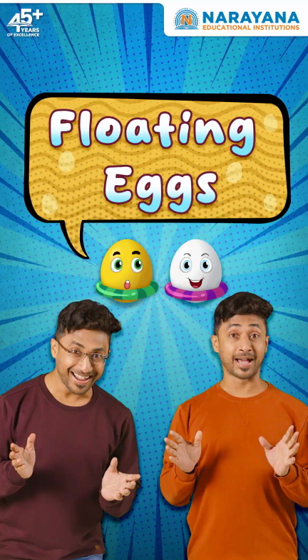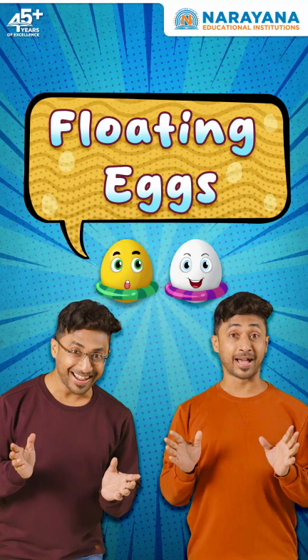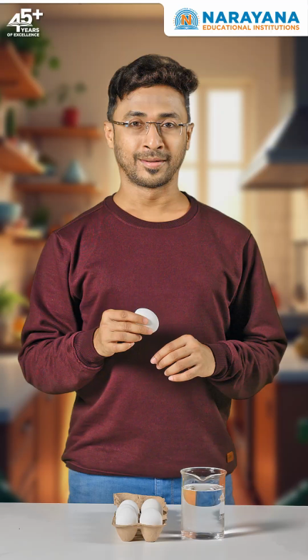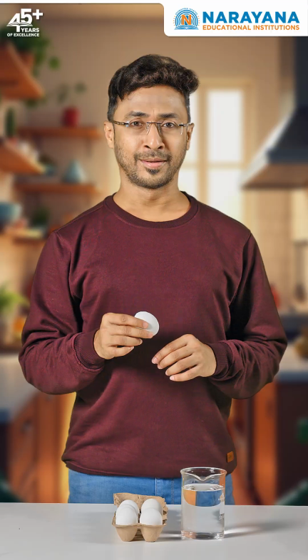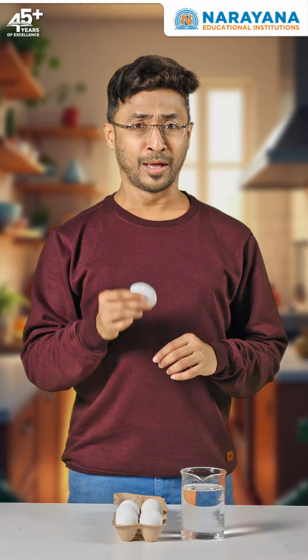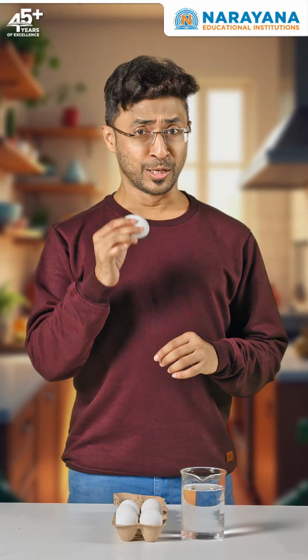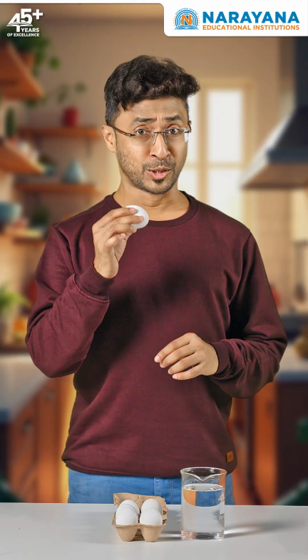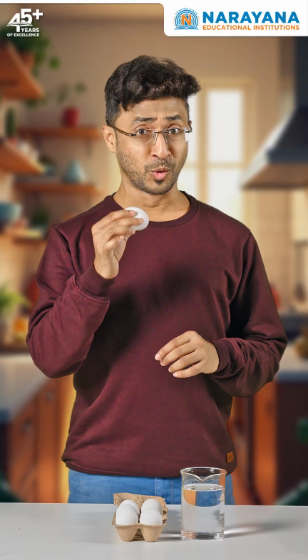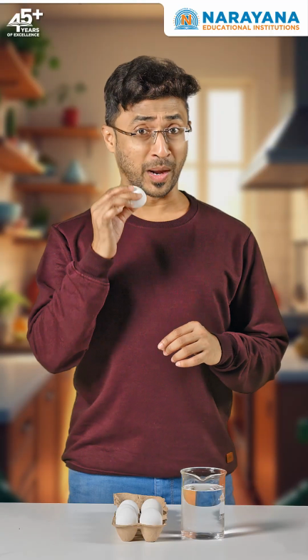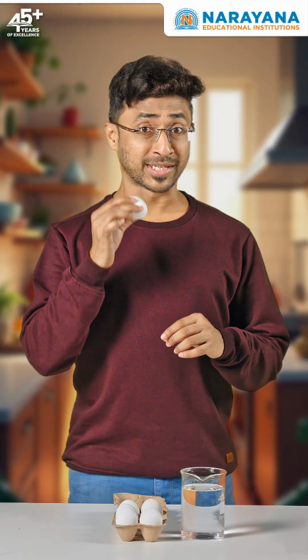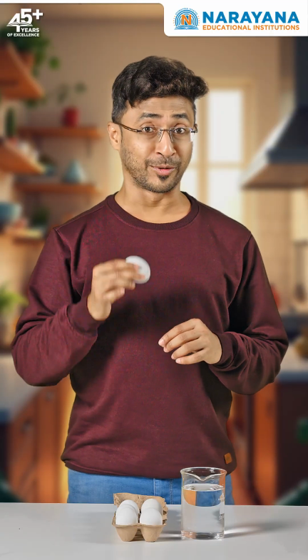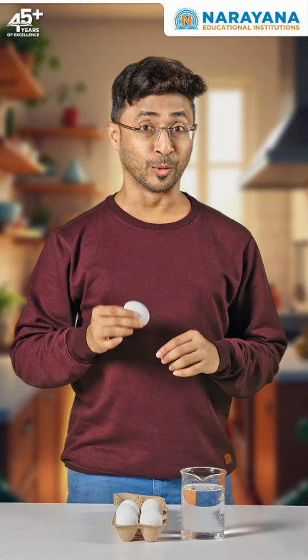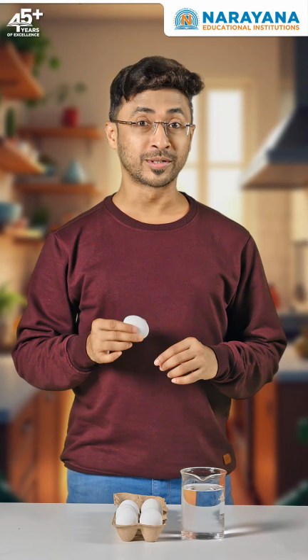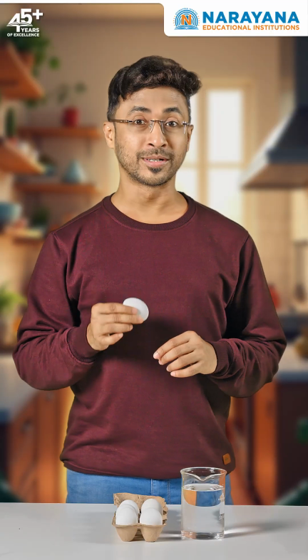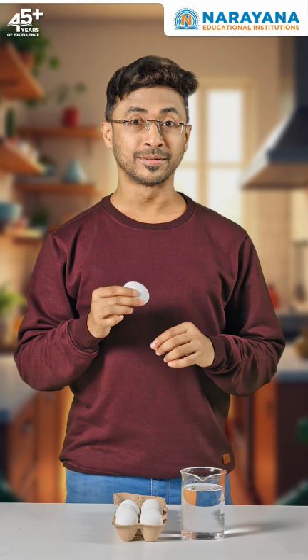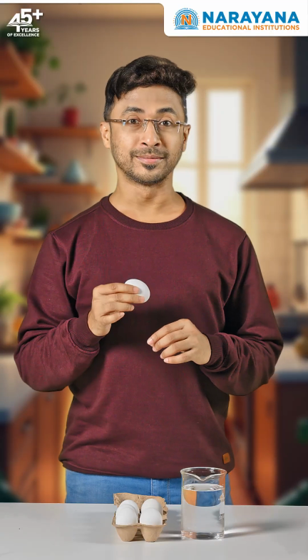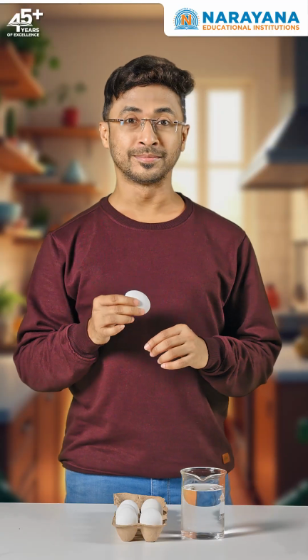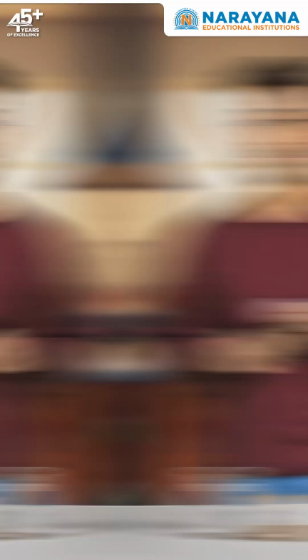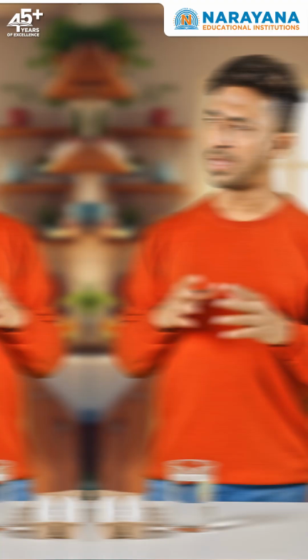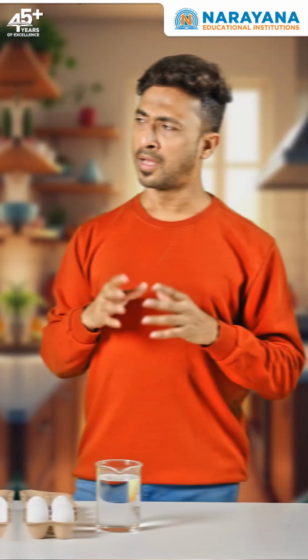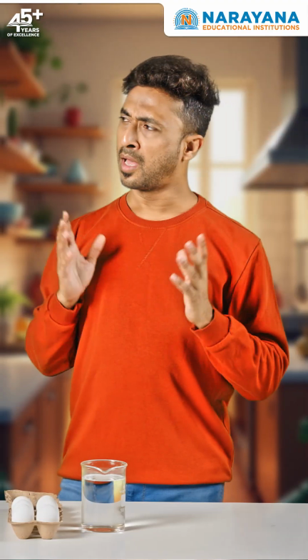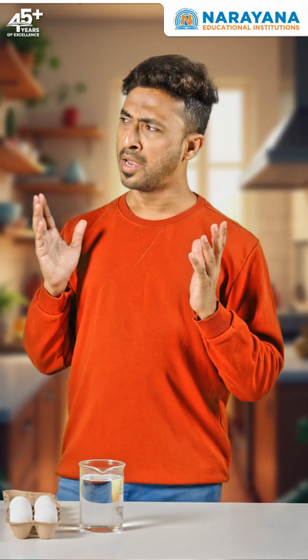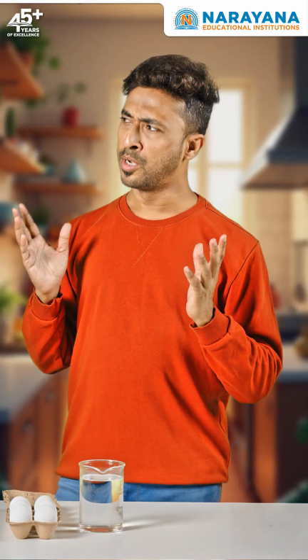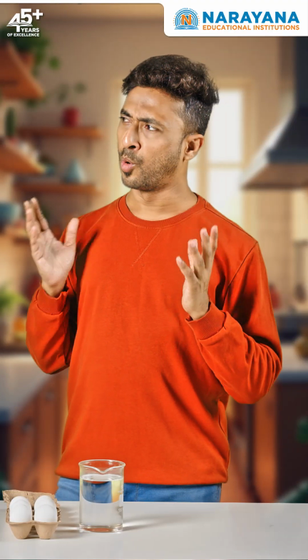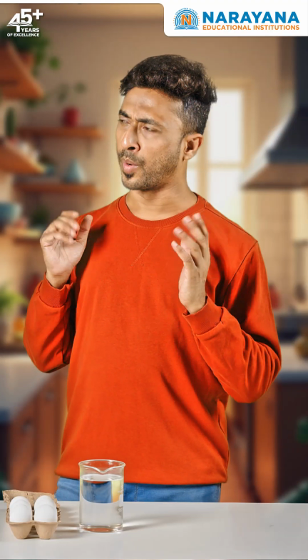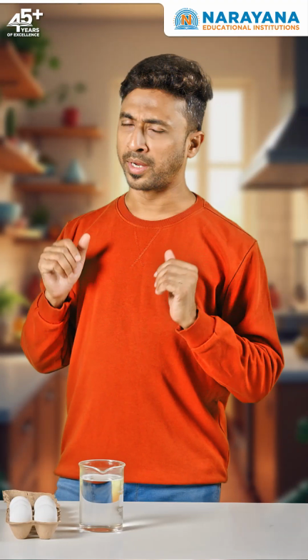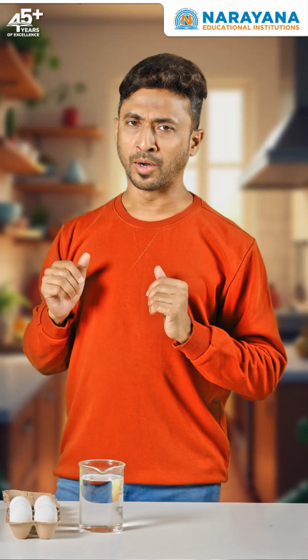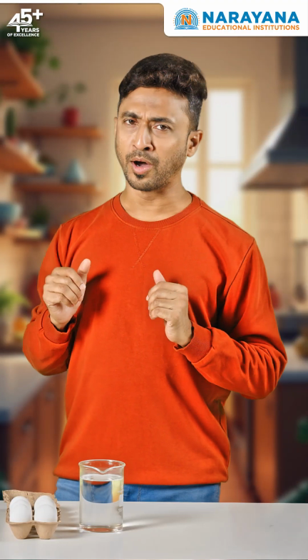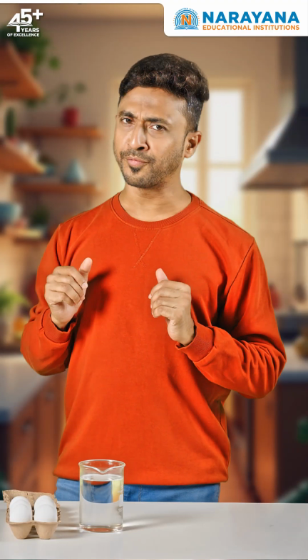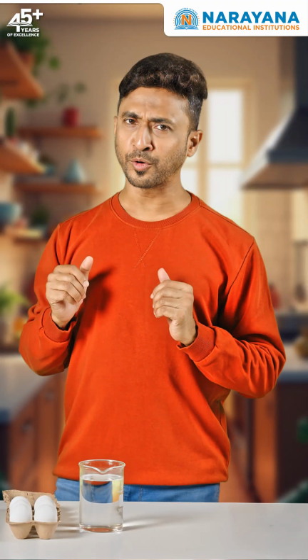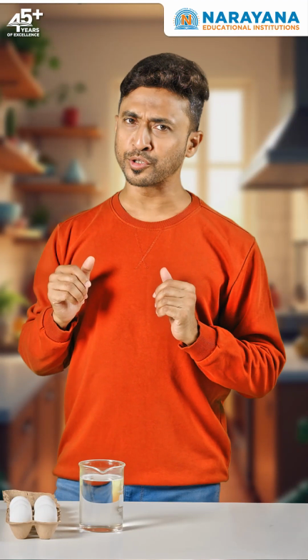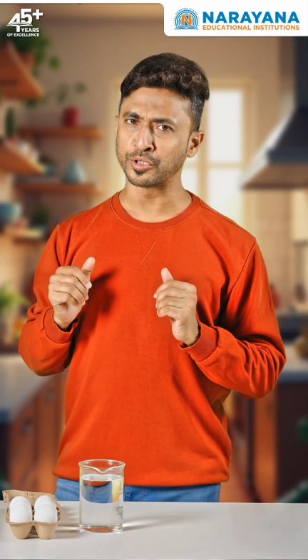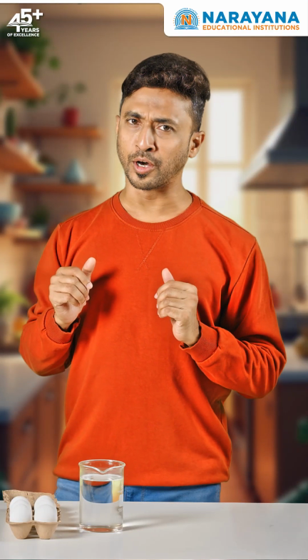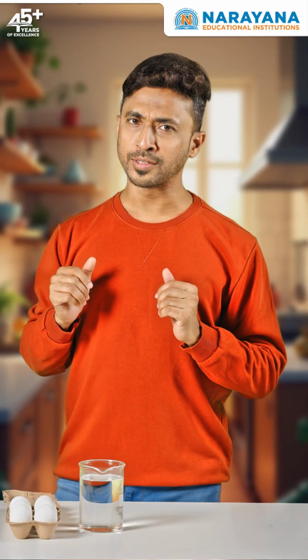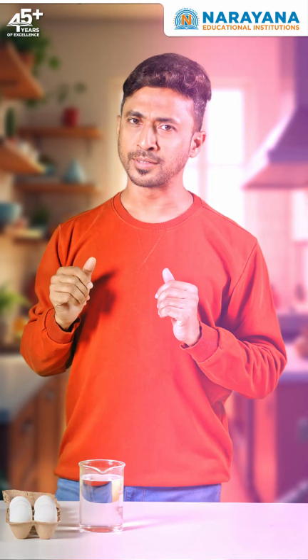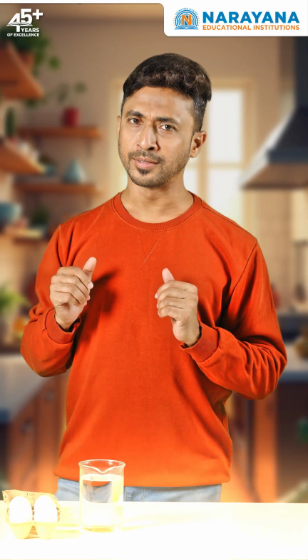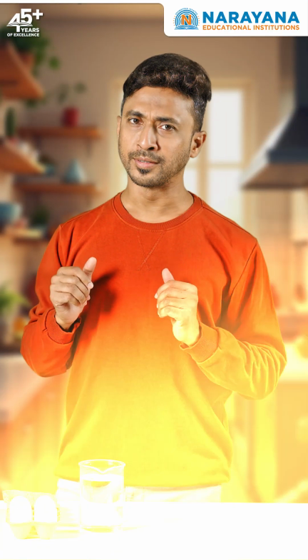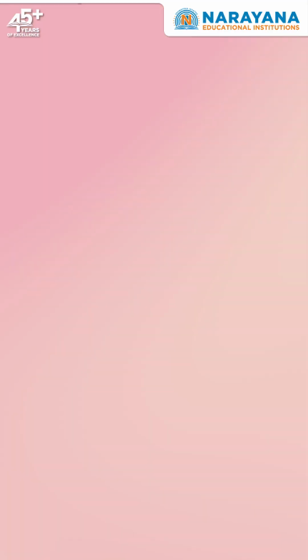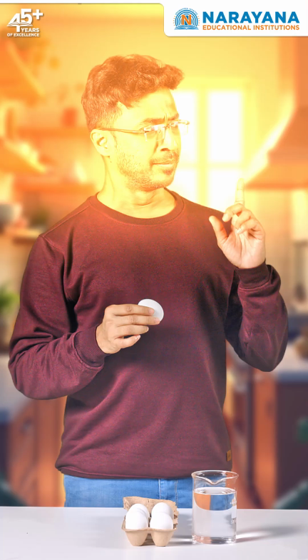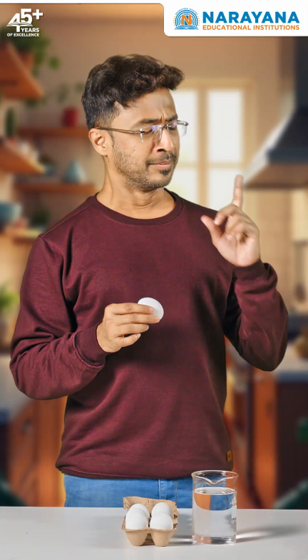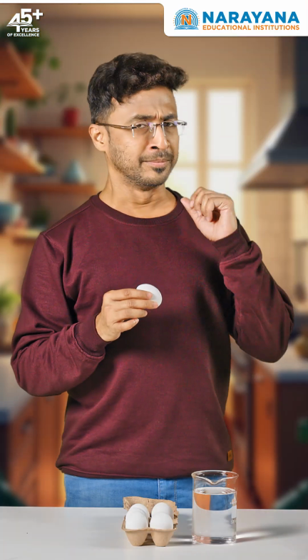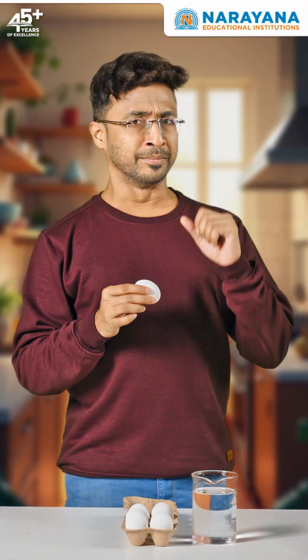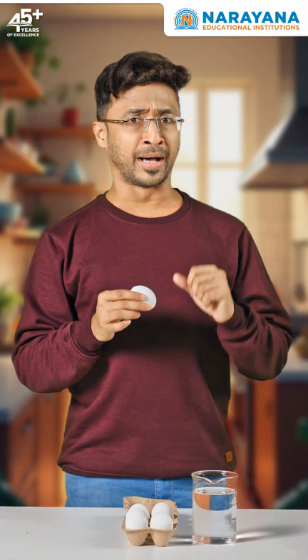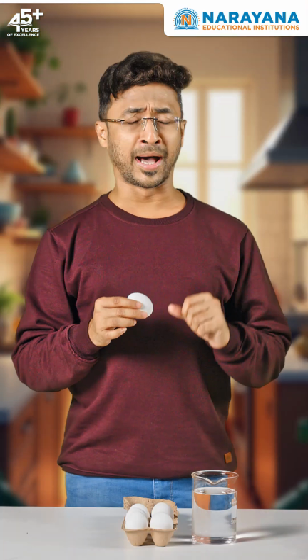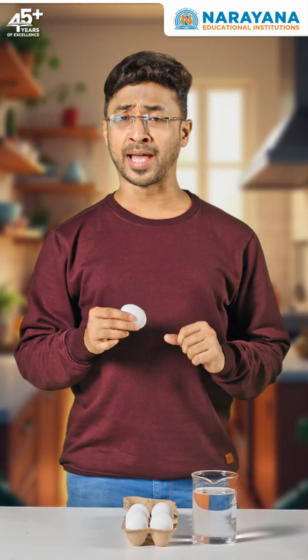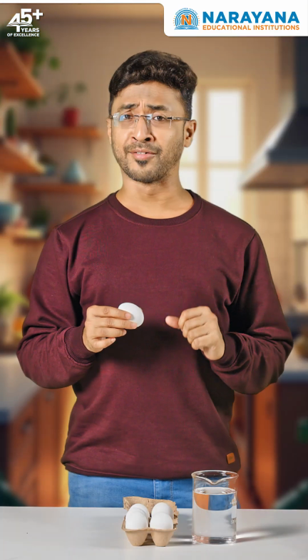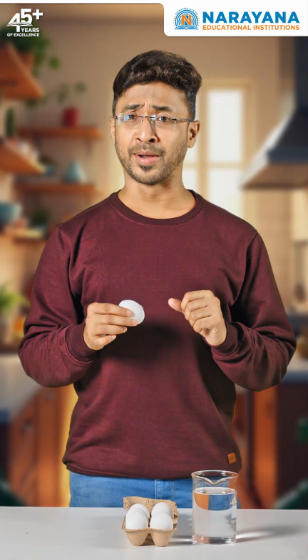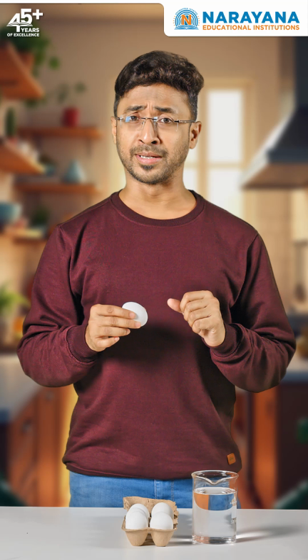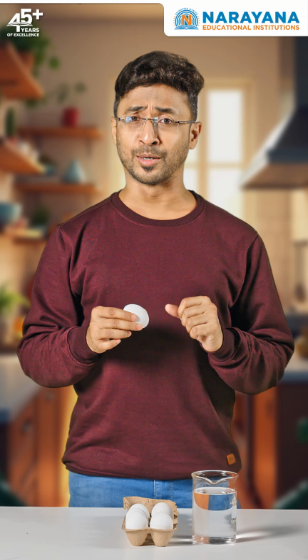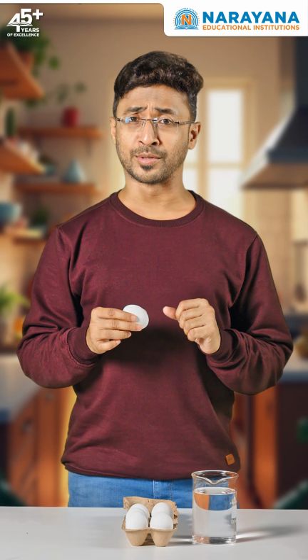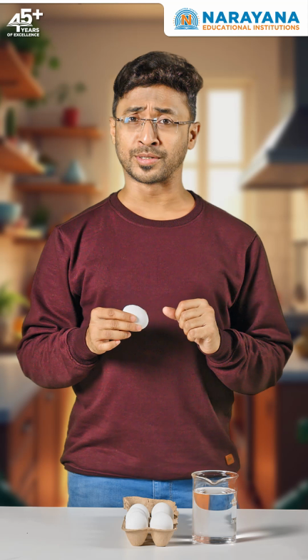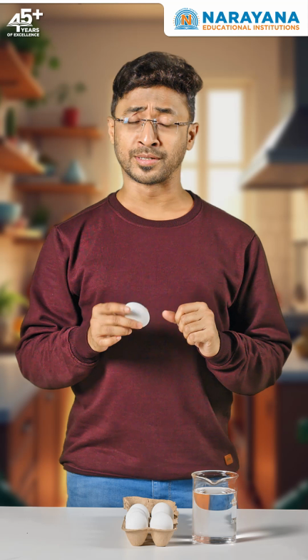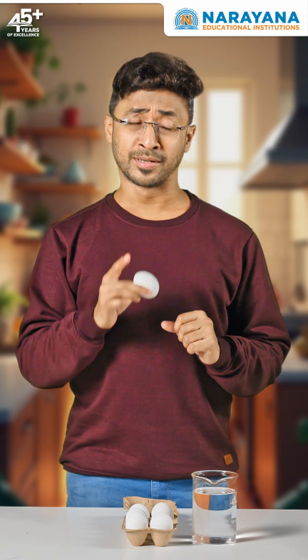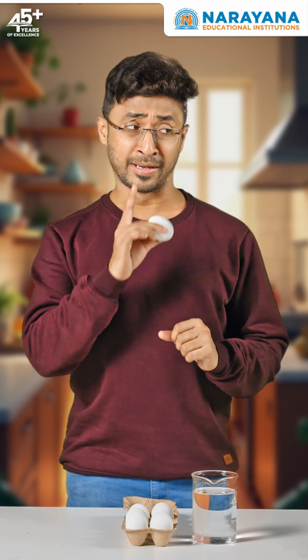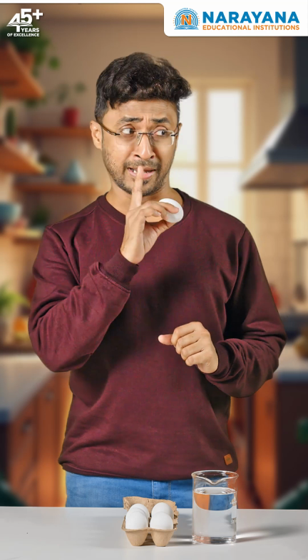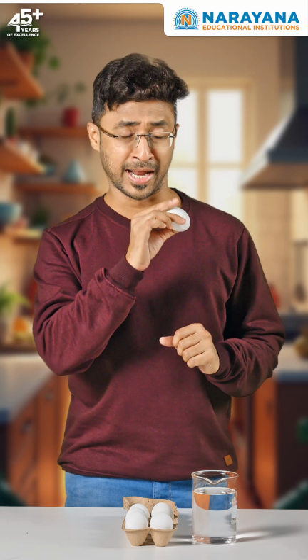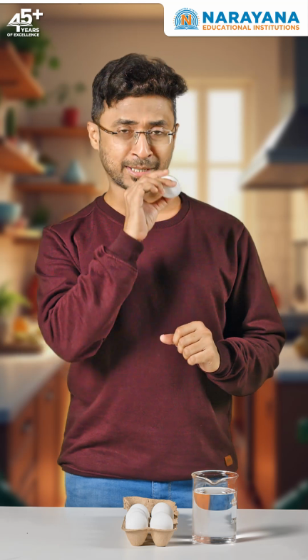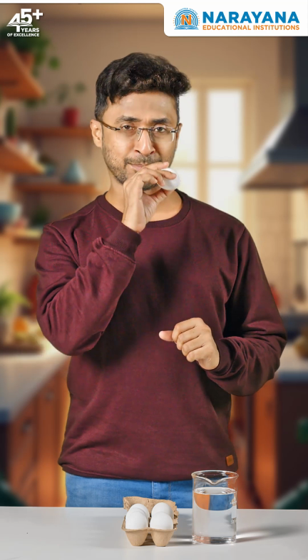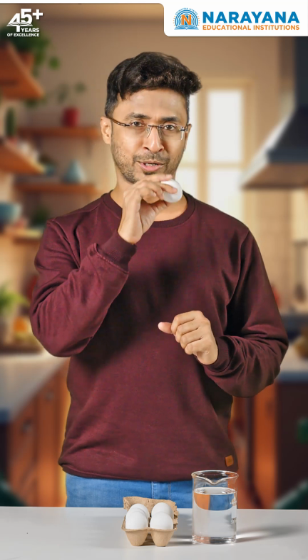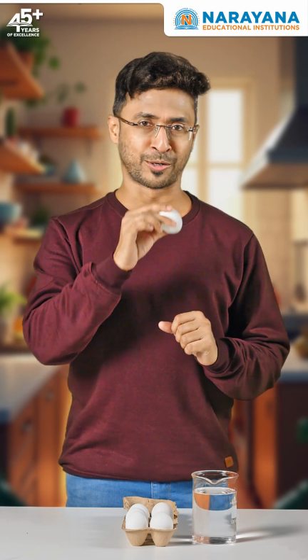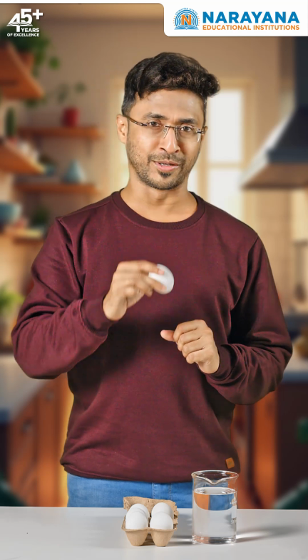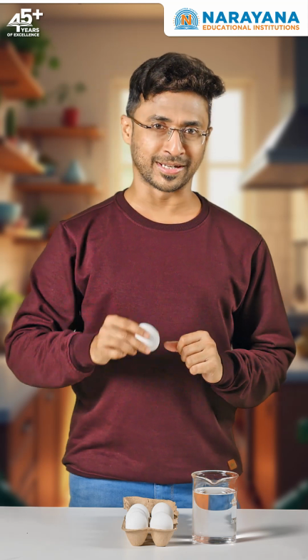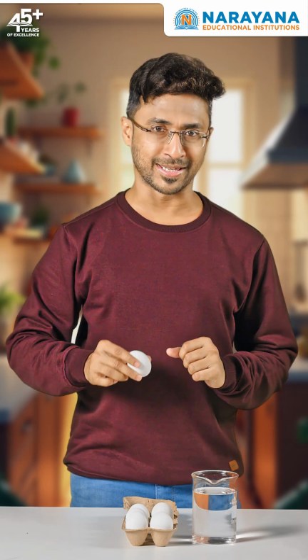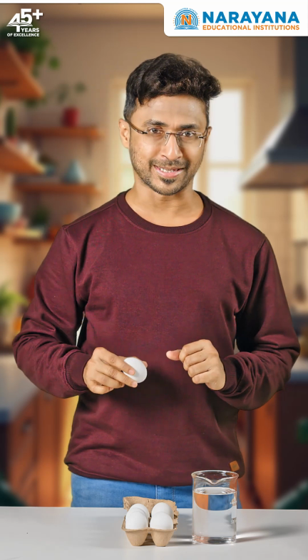Do eggs float? No way, of course not. Hmm, I have my doubts. Let's put it to the test.